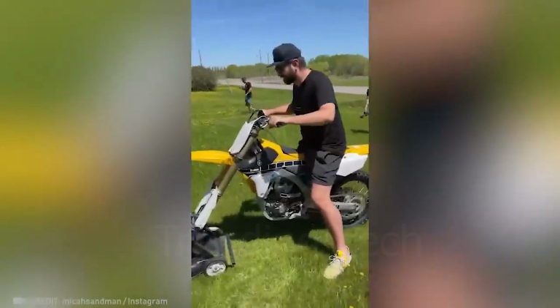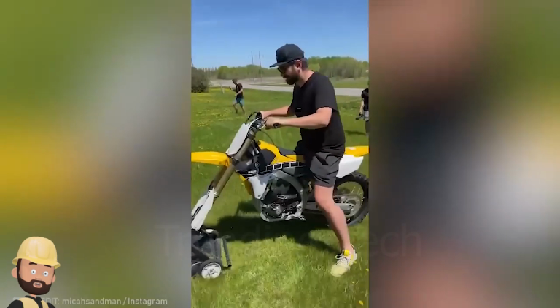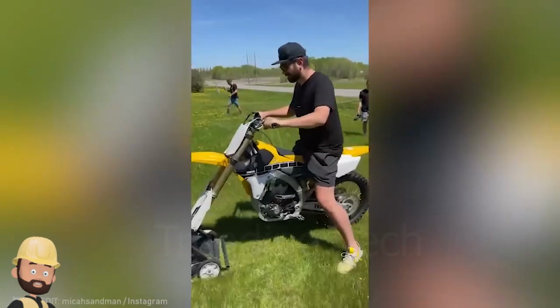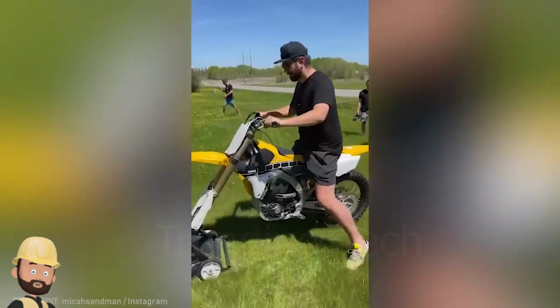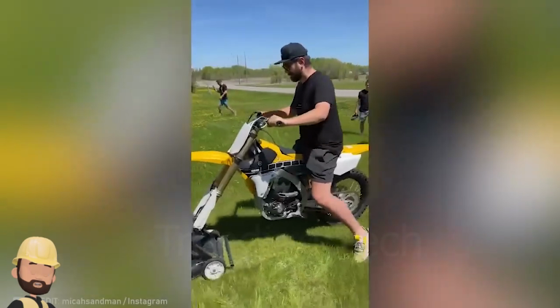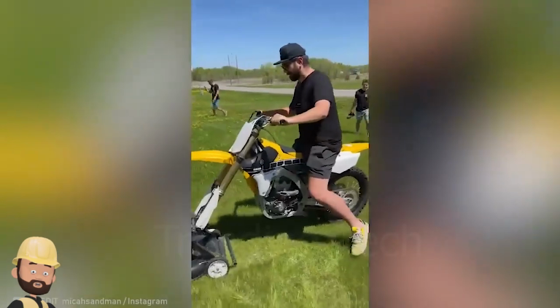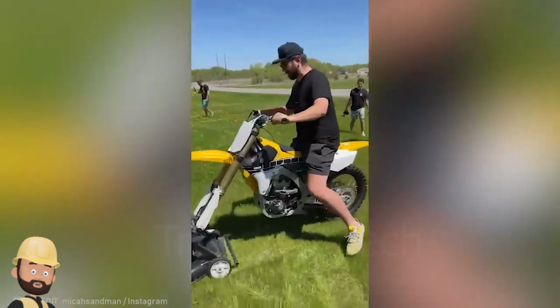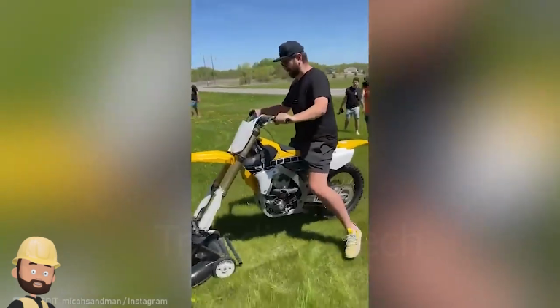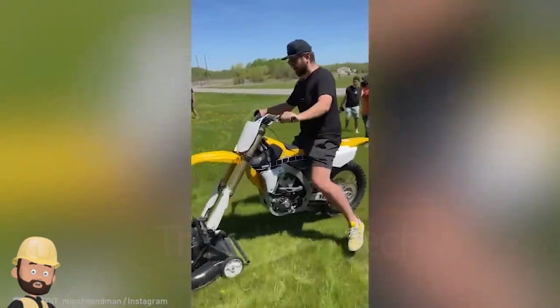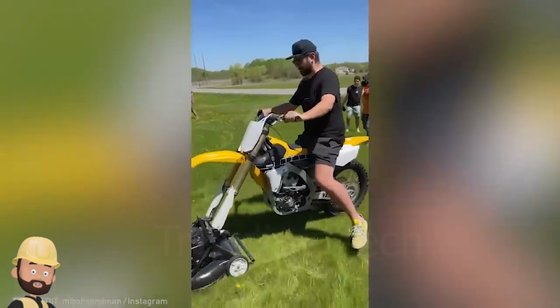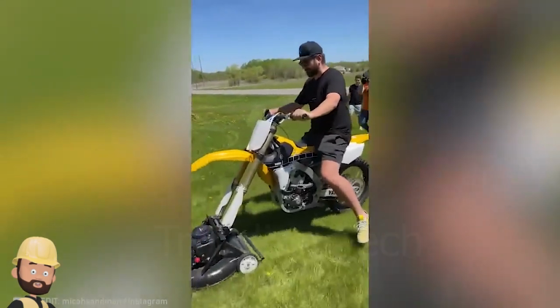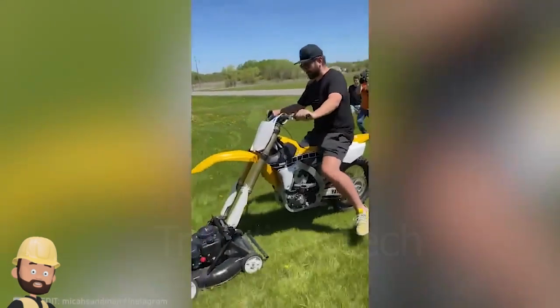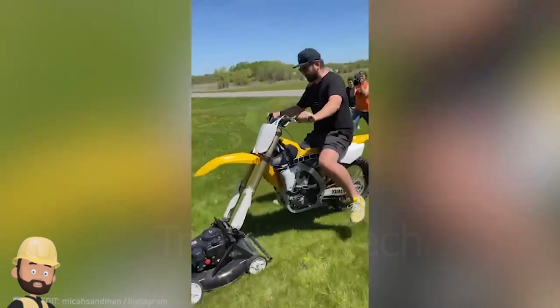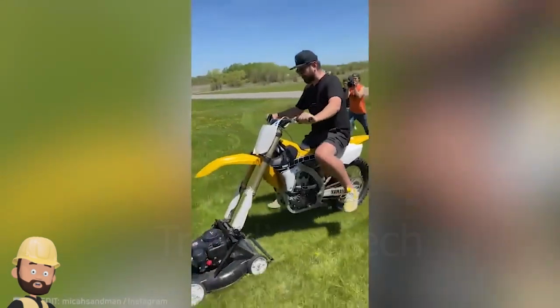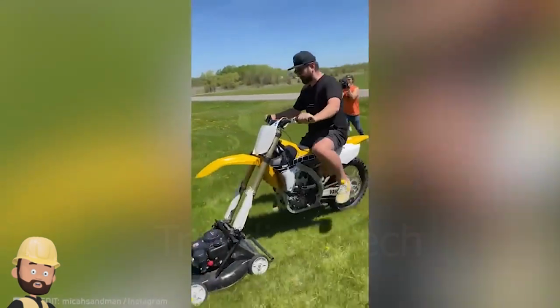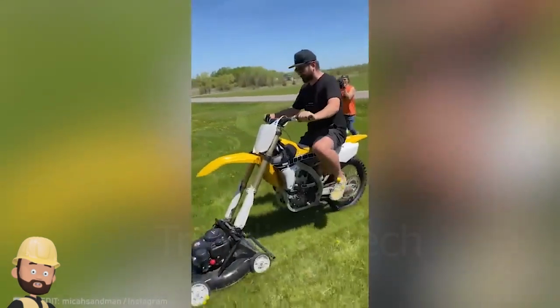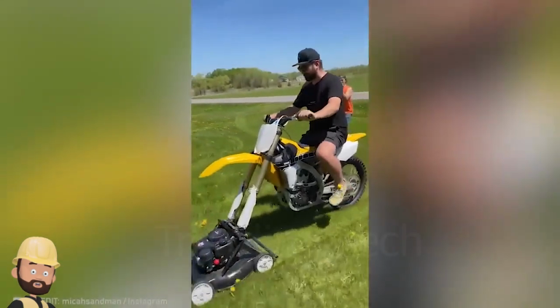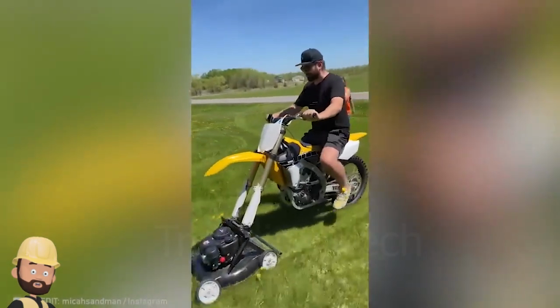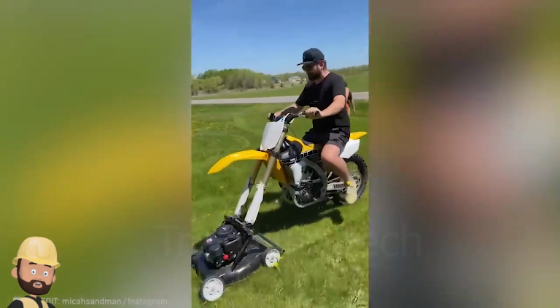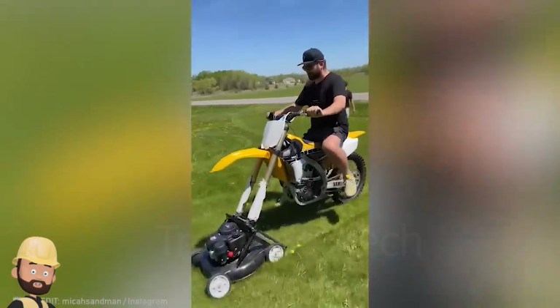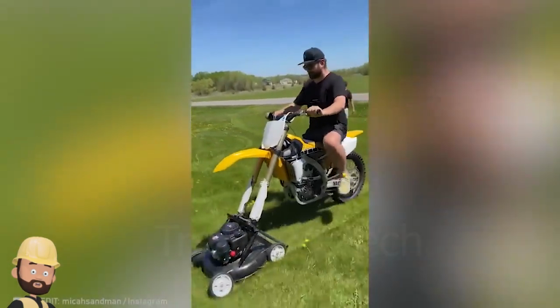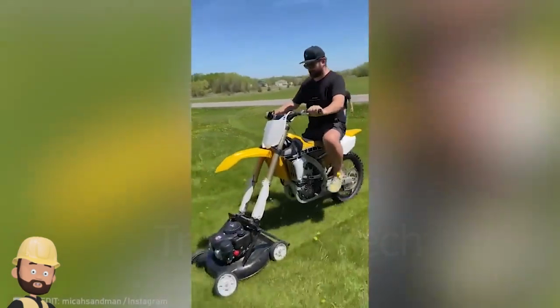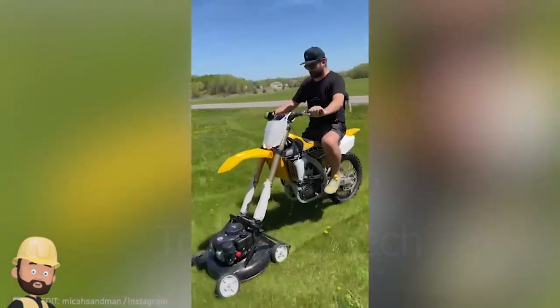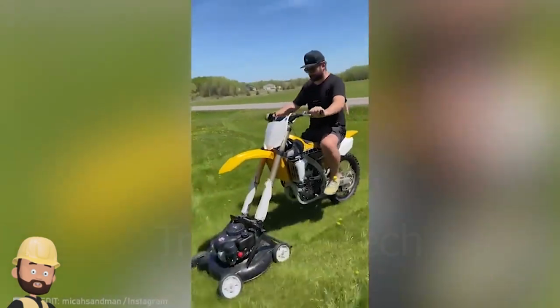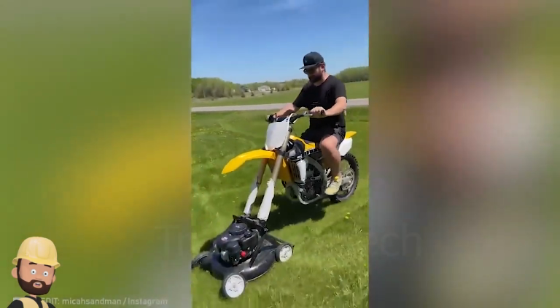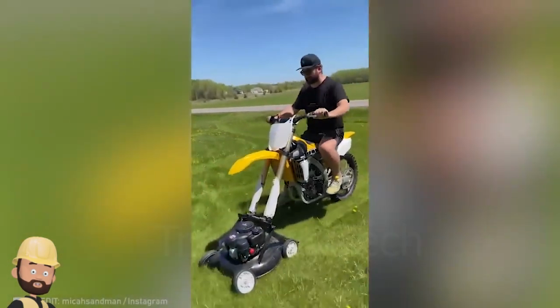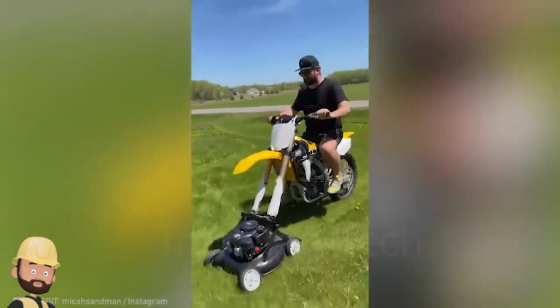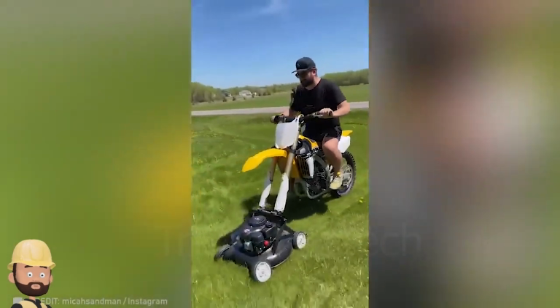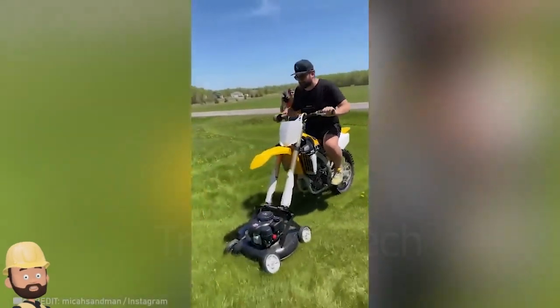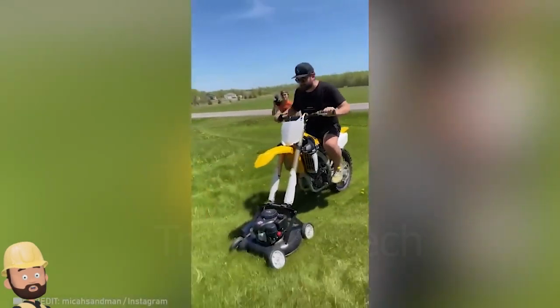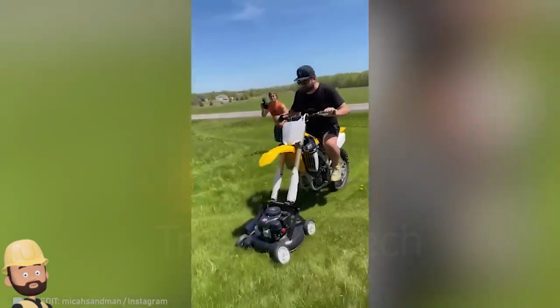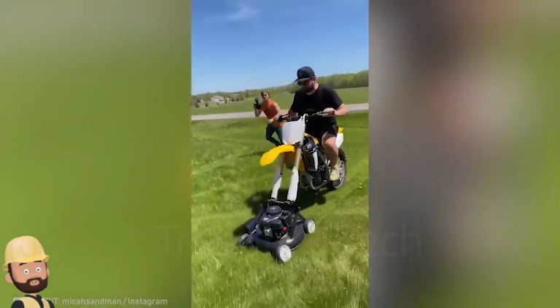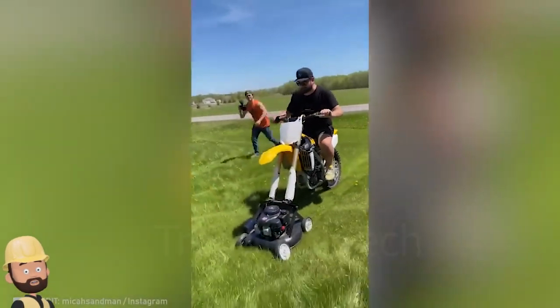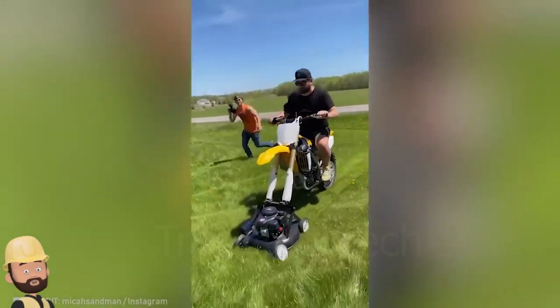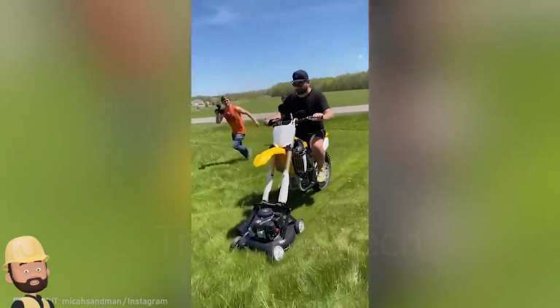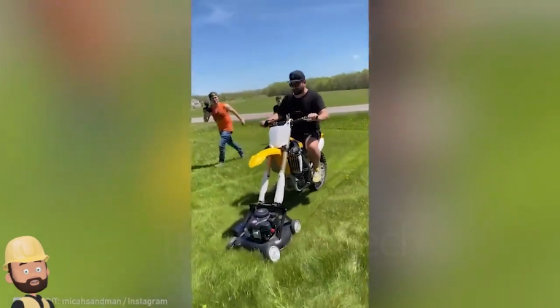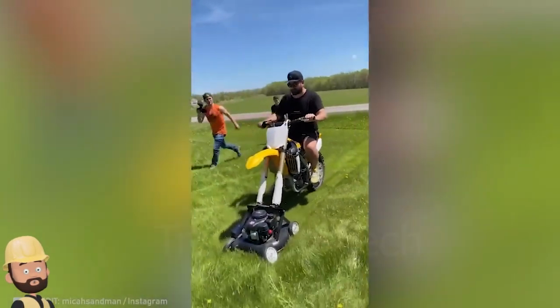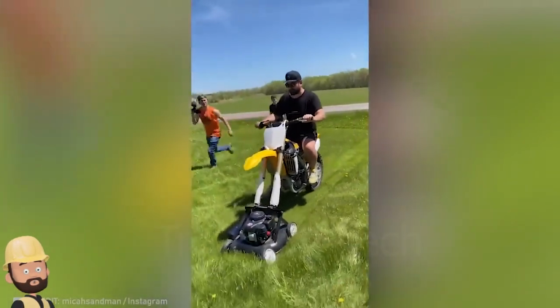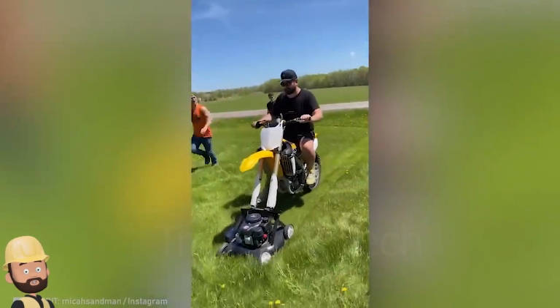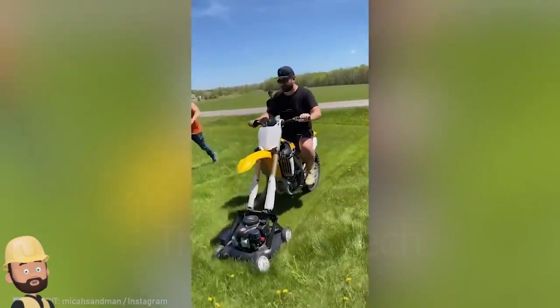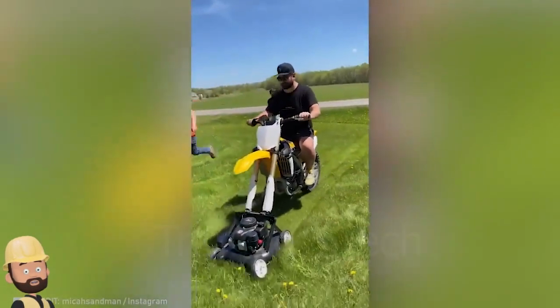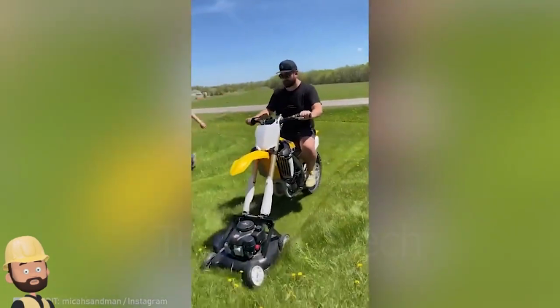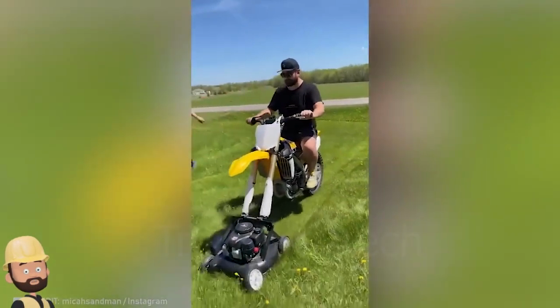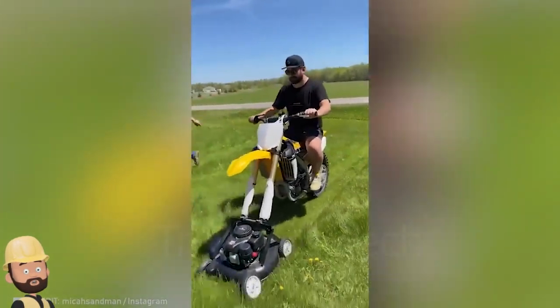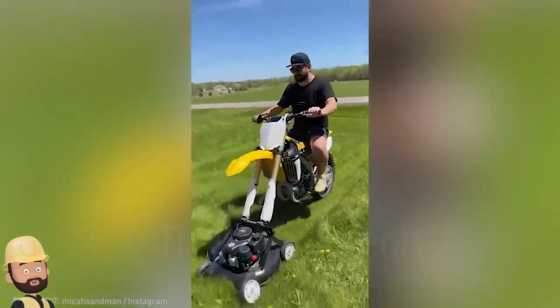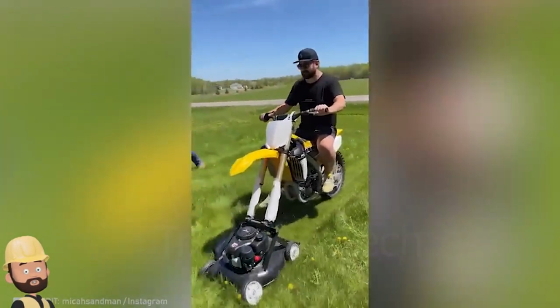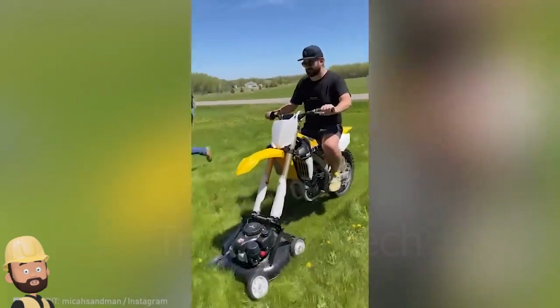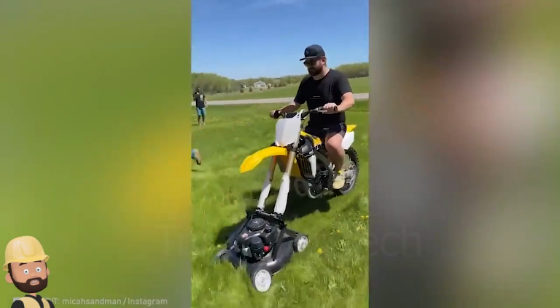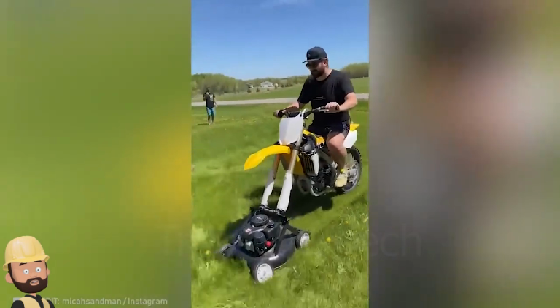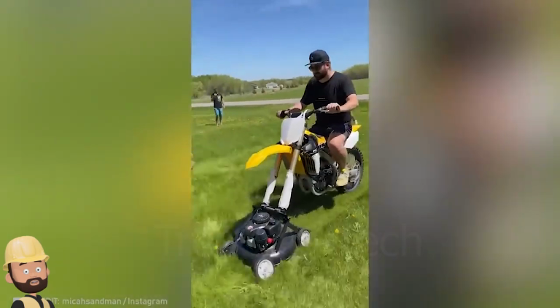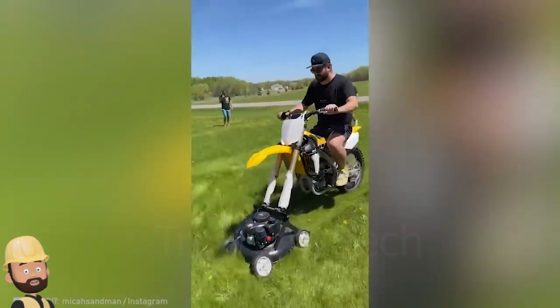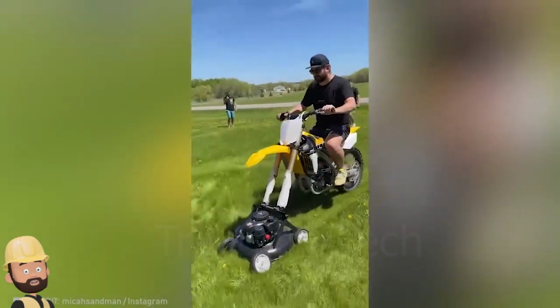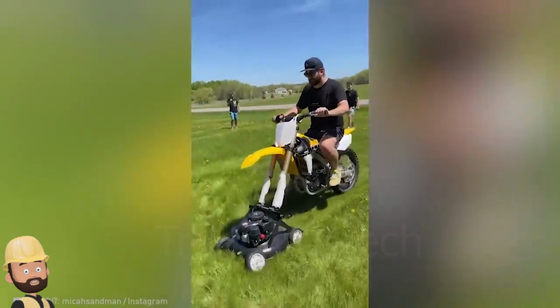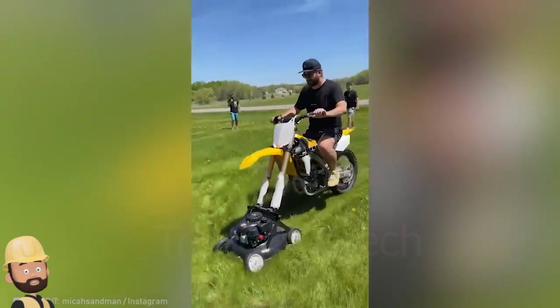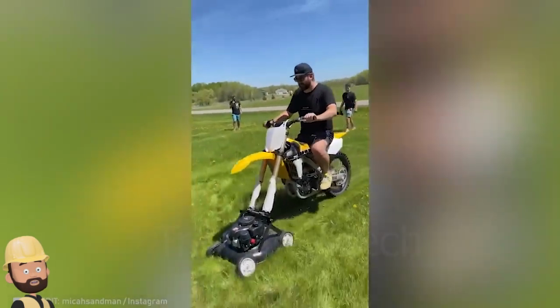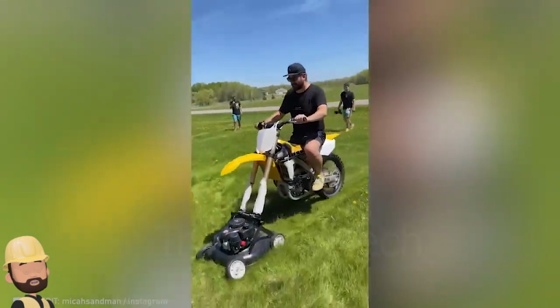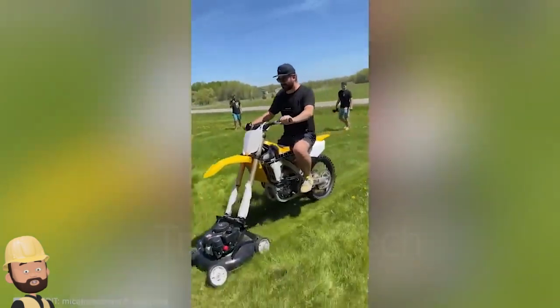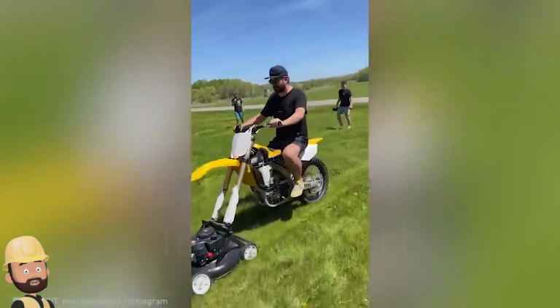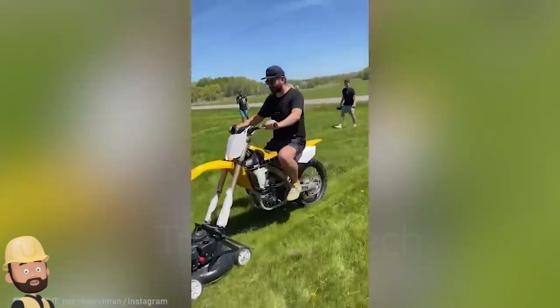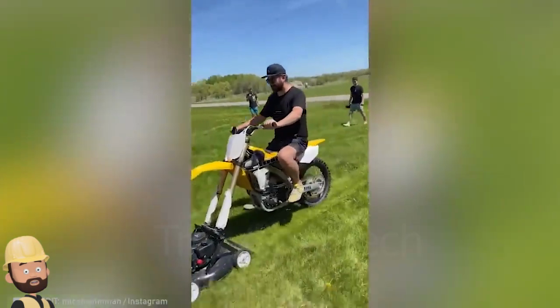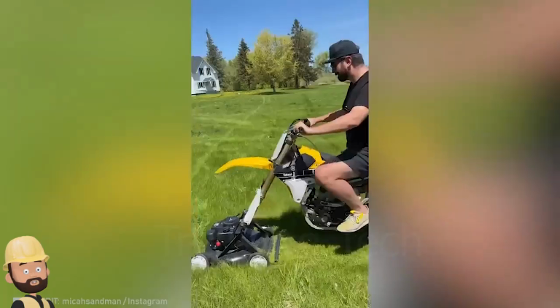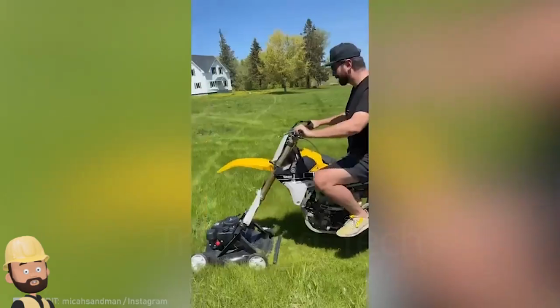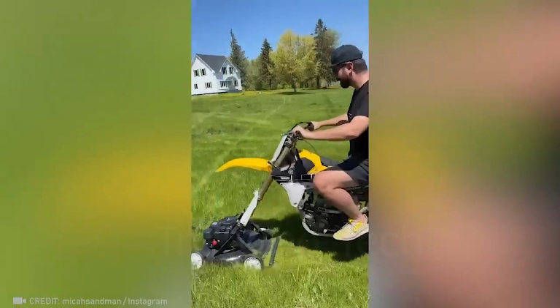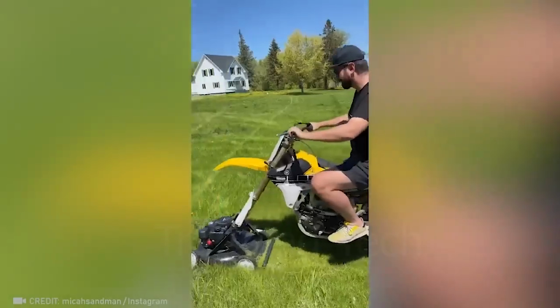If you find mowing the lawn to be a foreign chore, then this motorcycle lawn mower is sure to get you back into it.